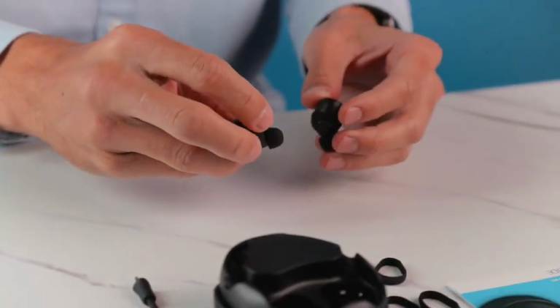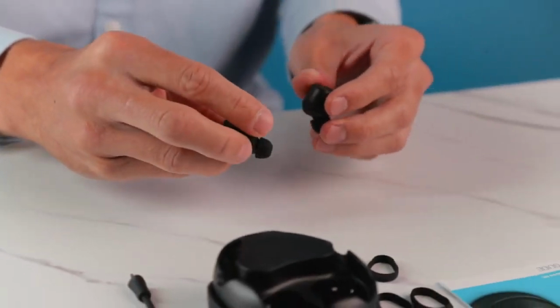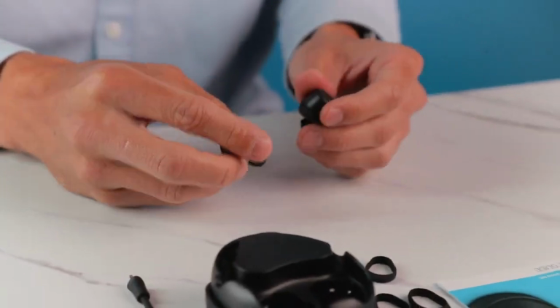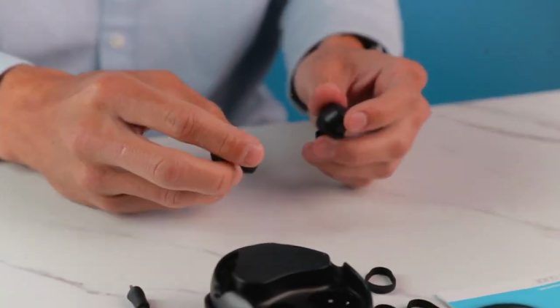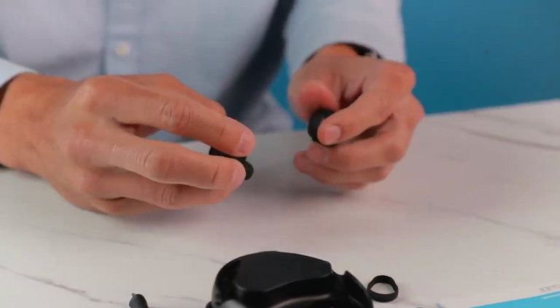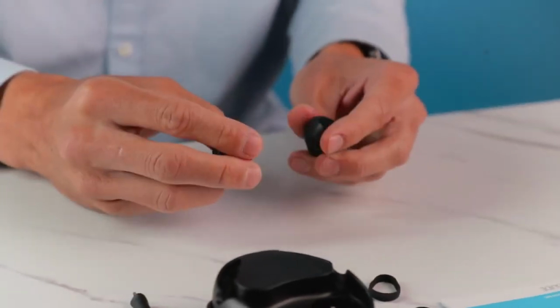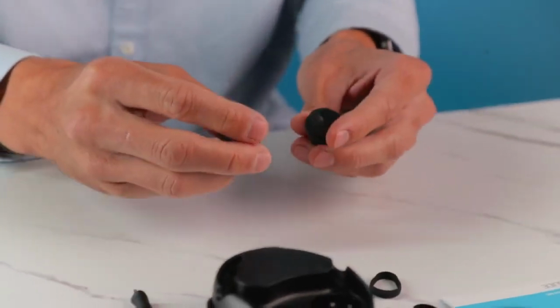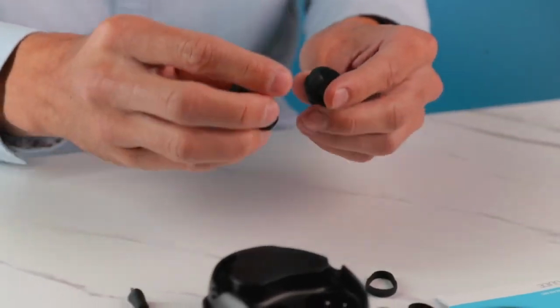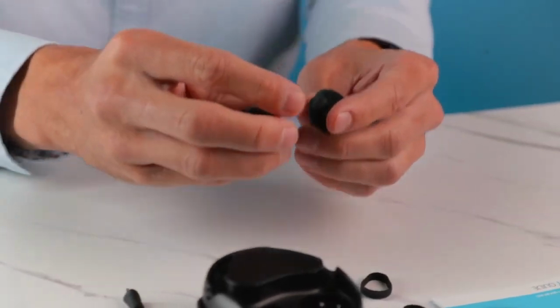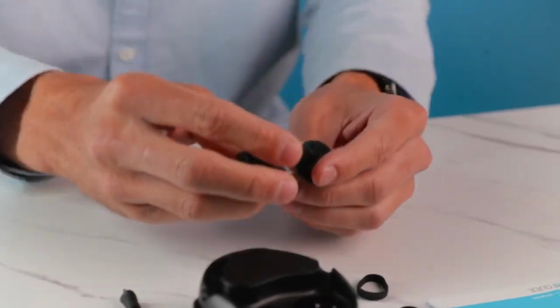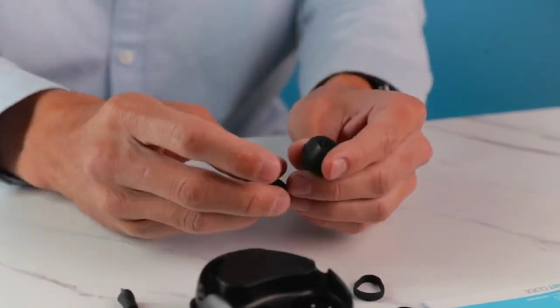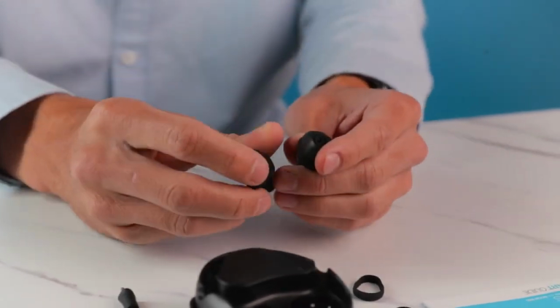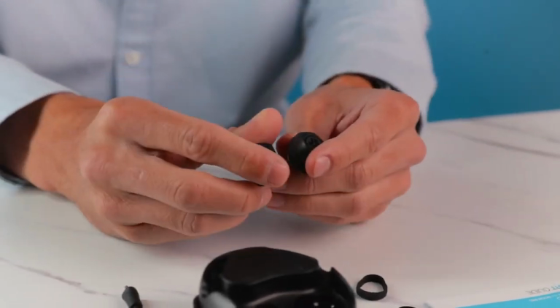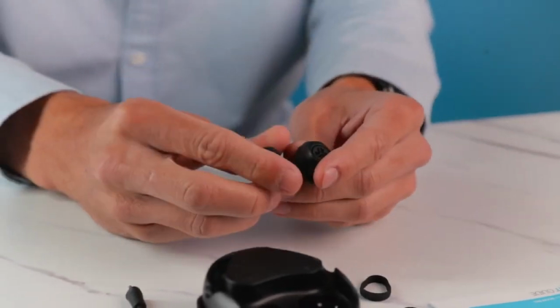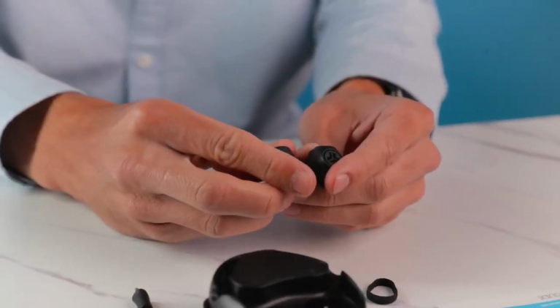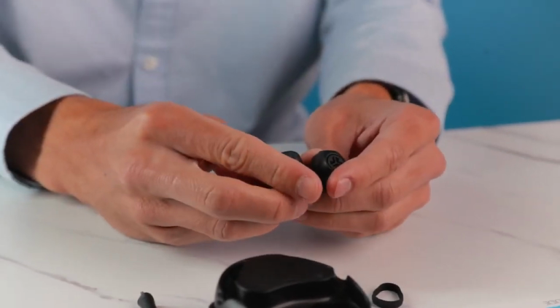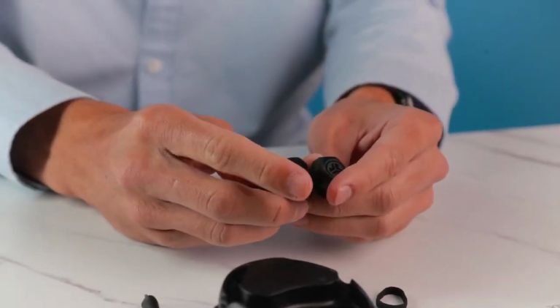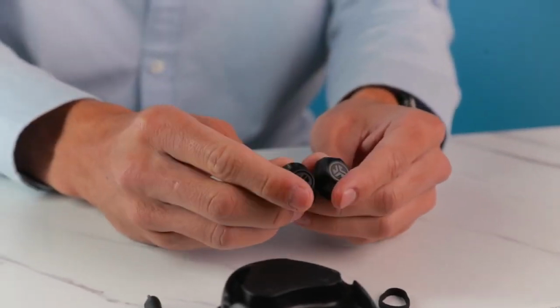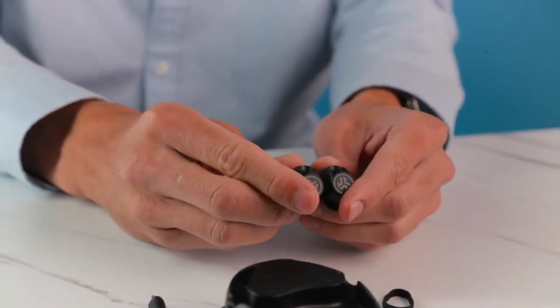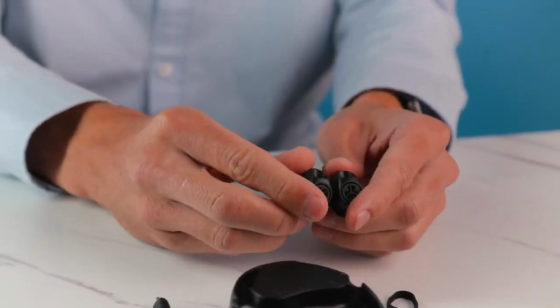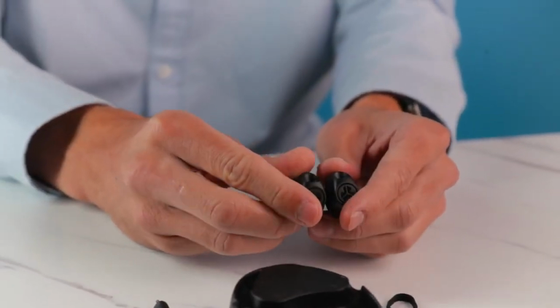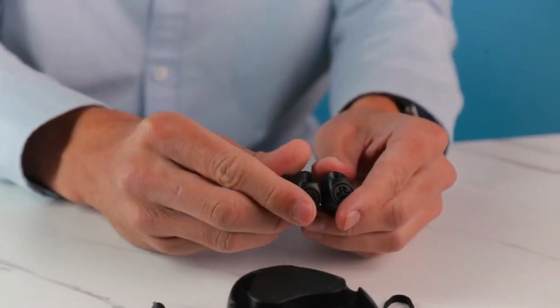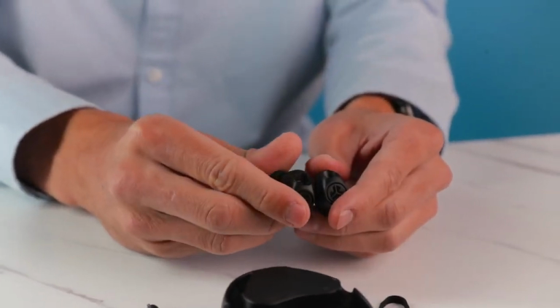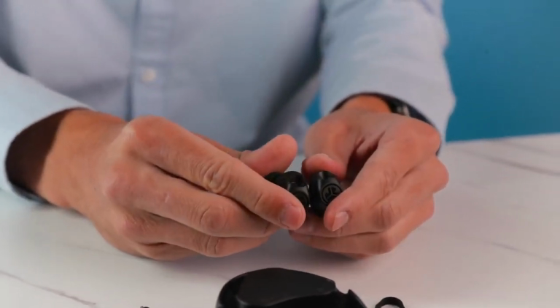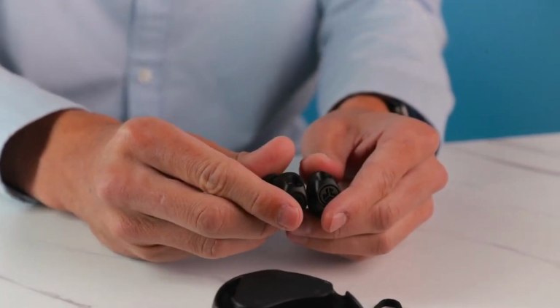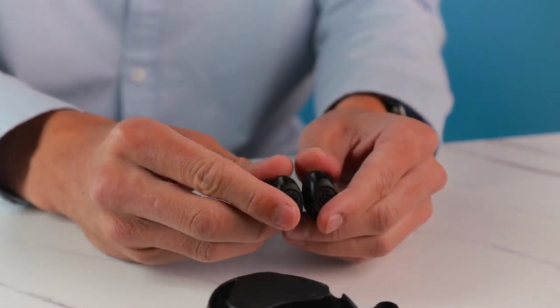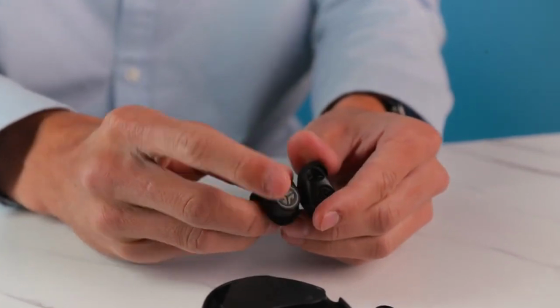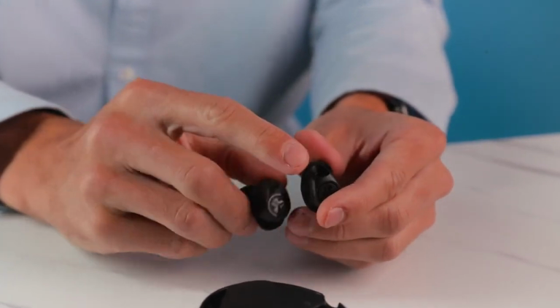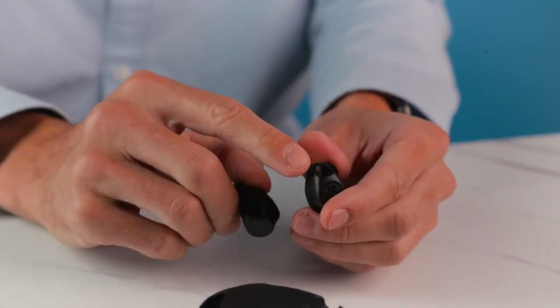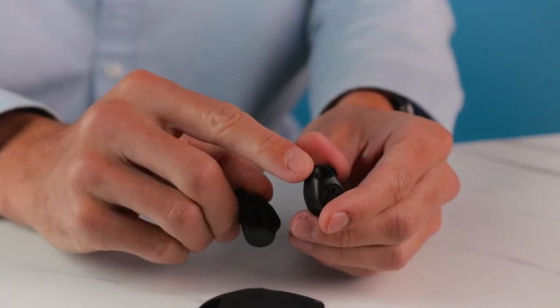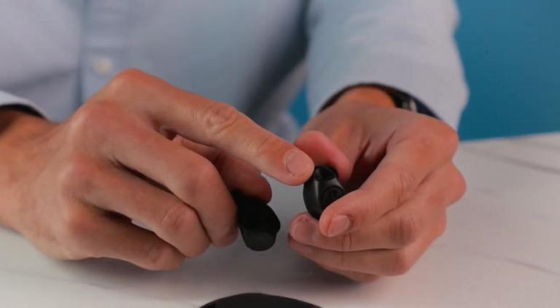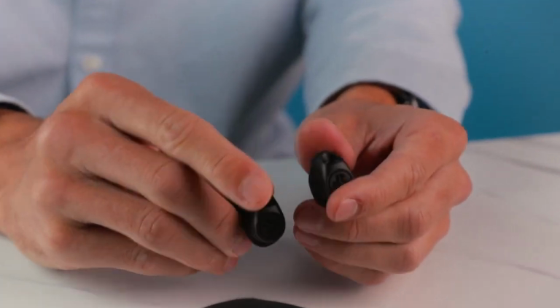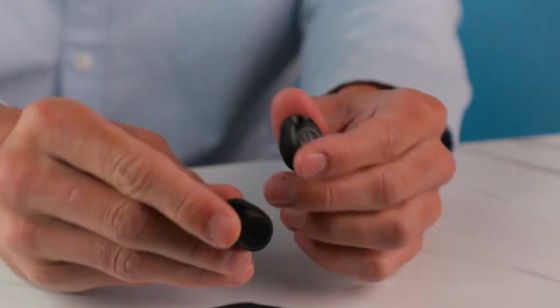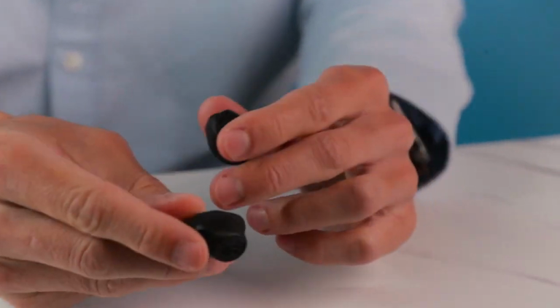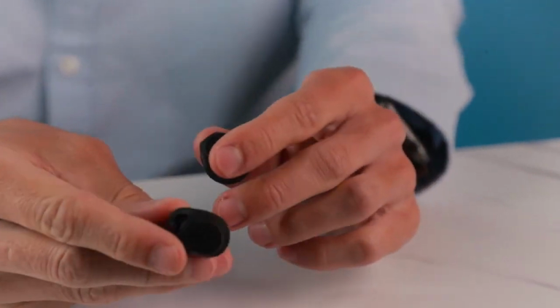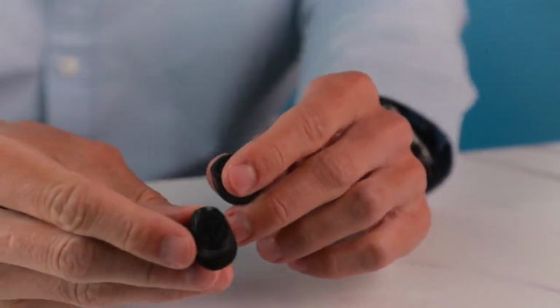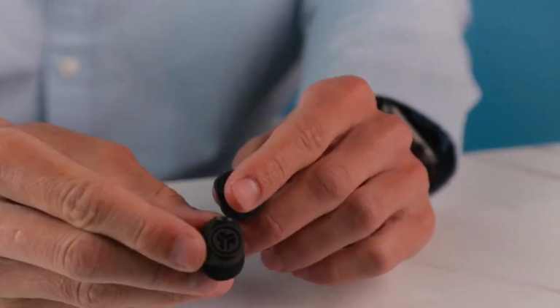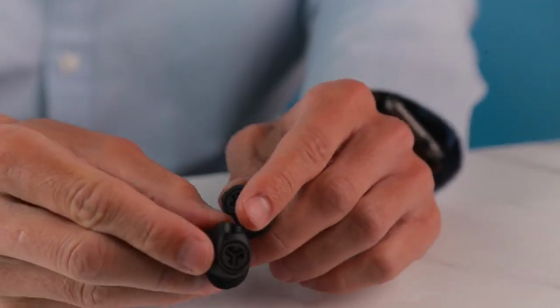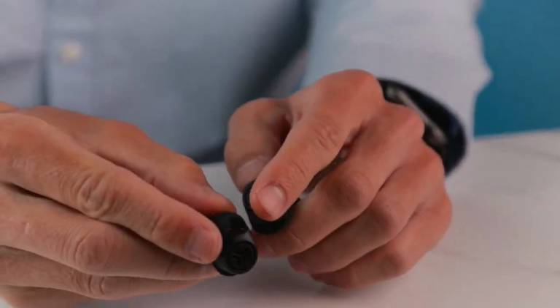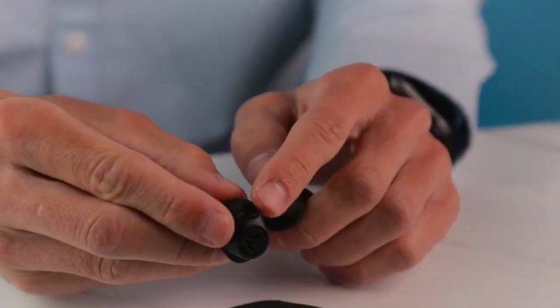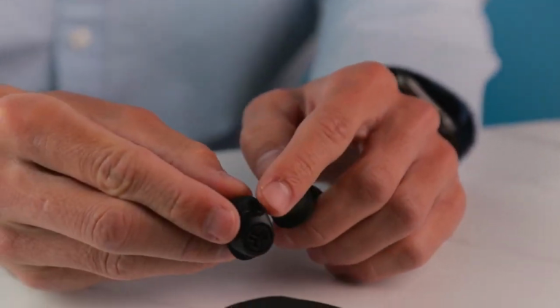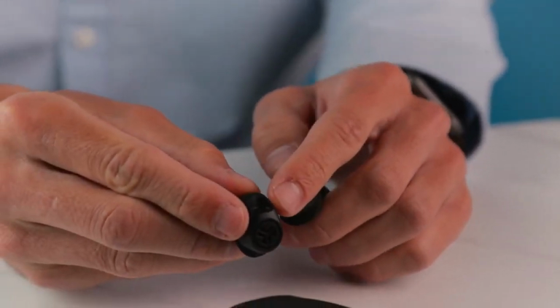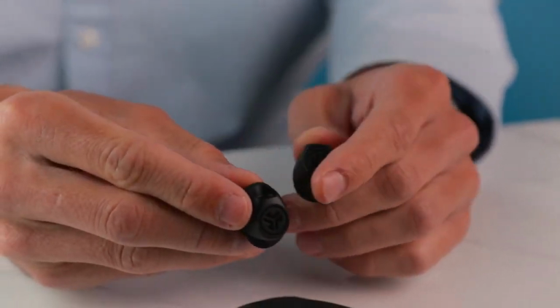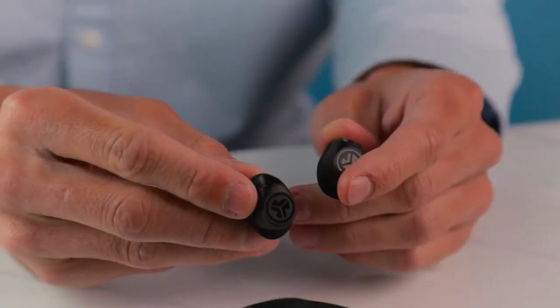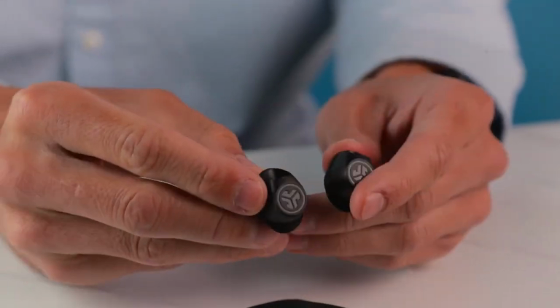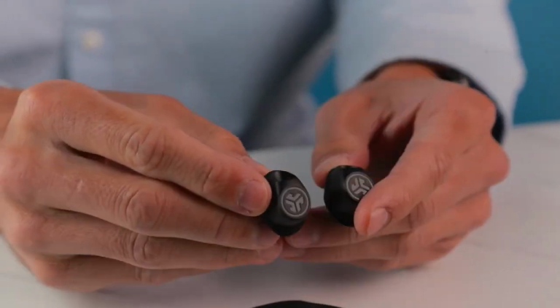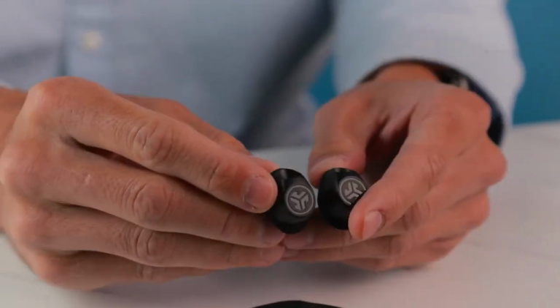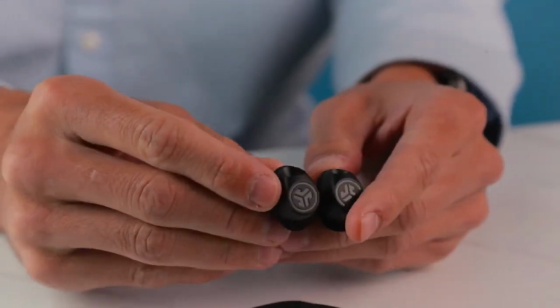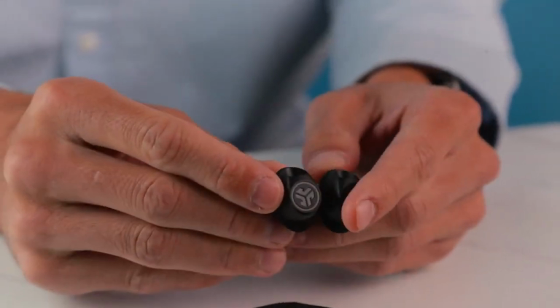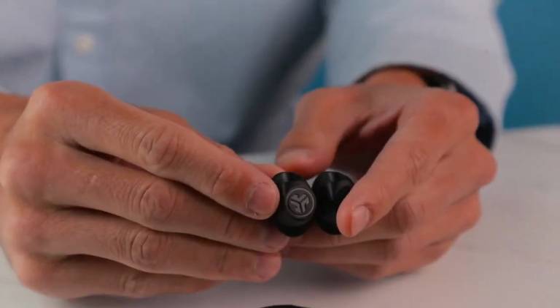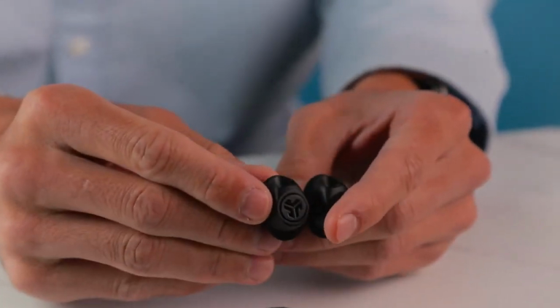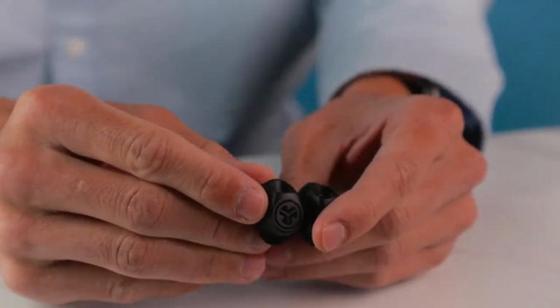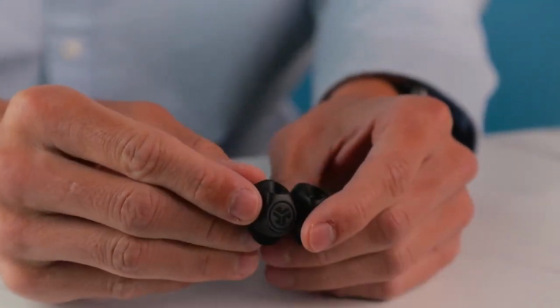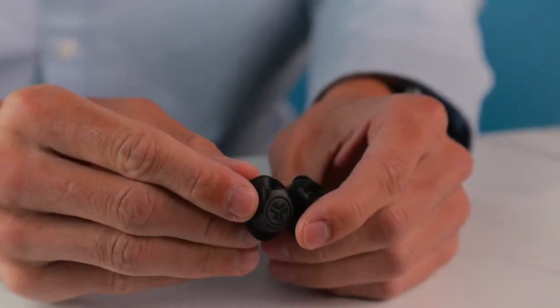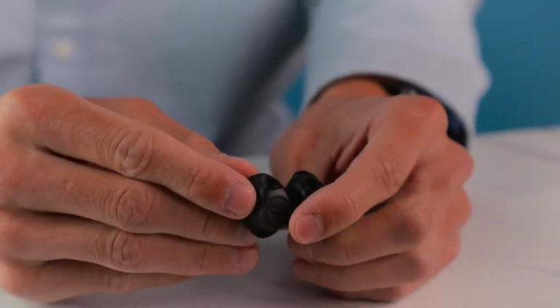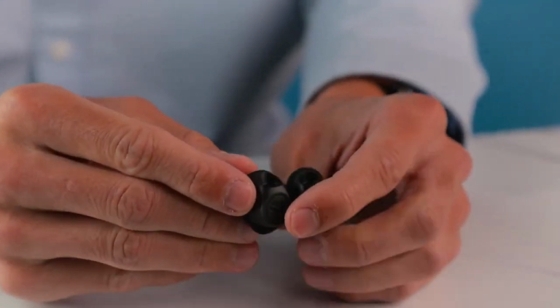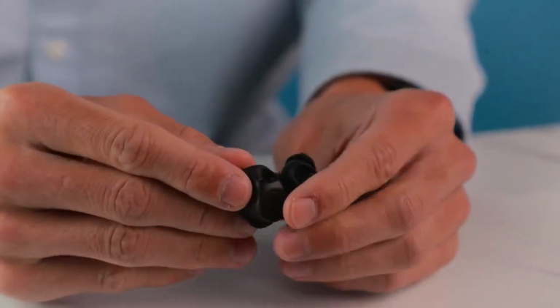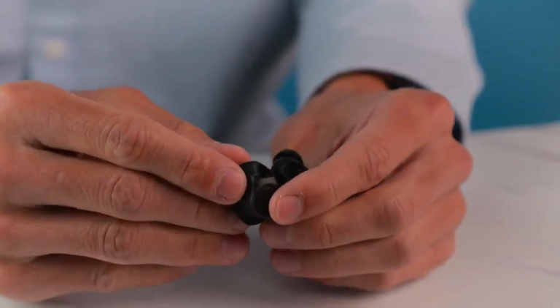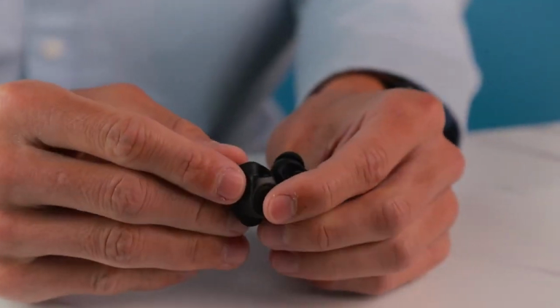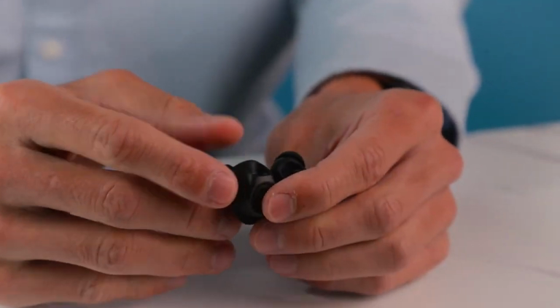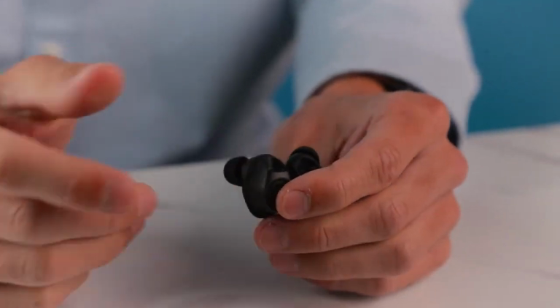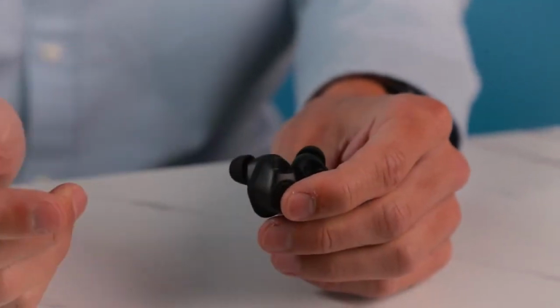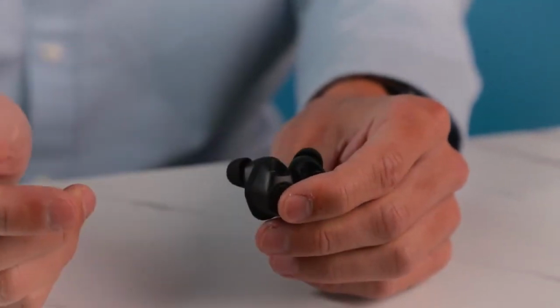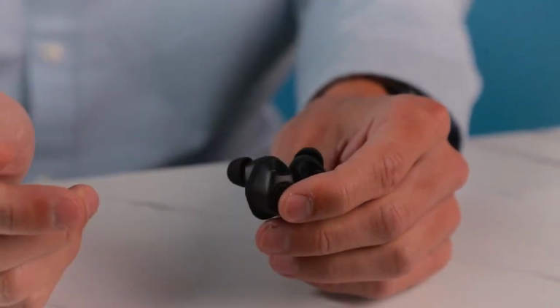In regards to preference, on the bottom of each earbud are two holes, as you can see here. This is where you'll insert the boom microphone.